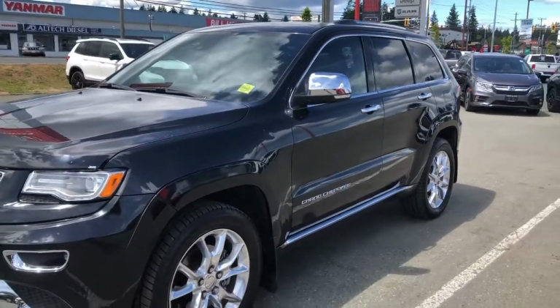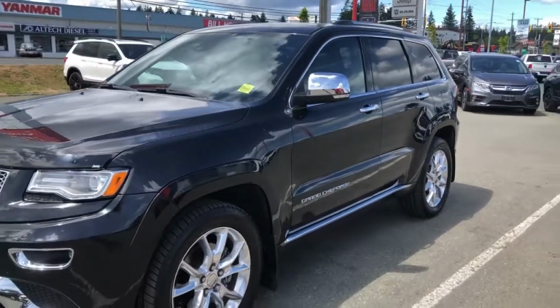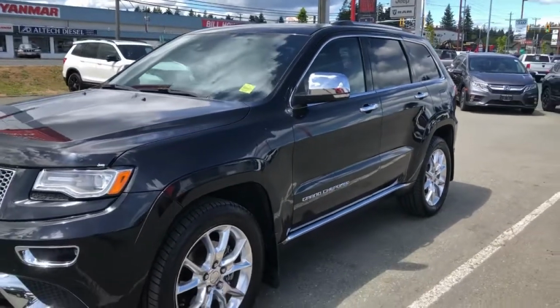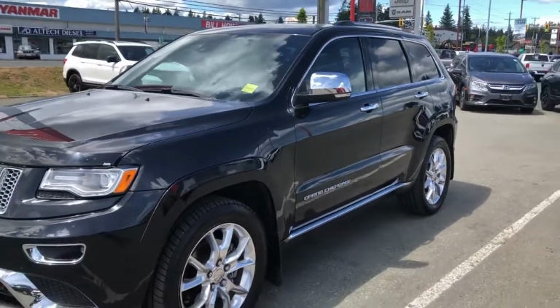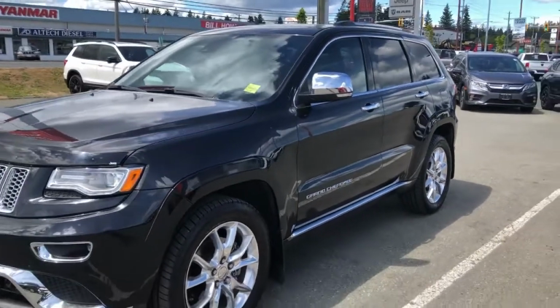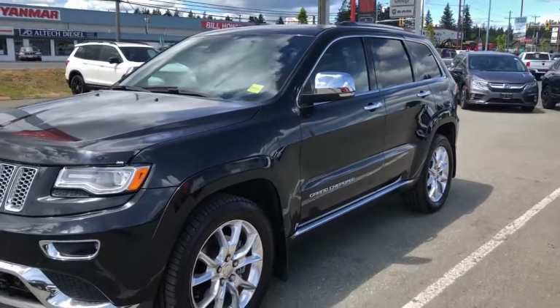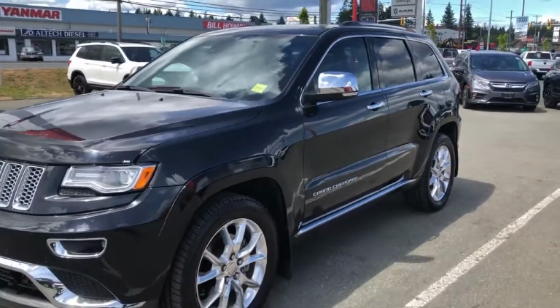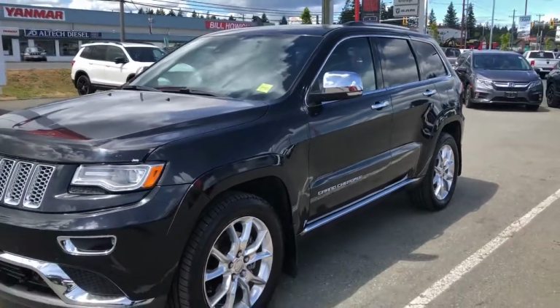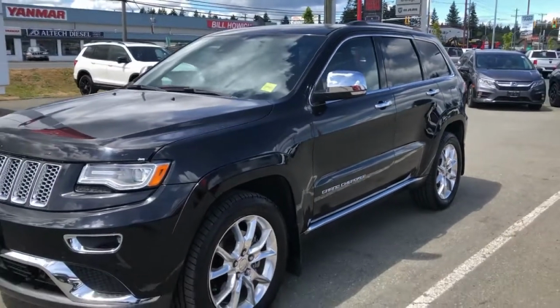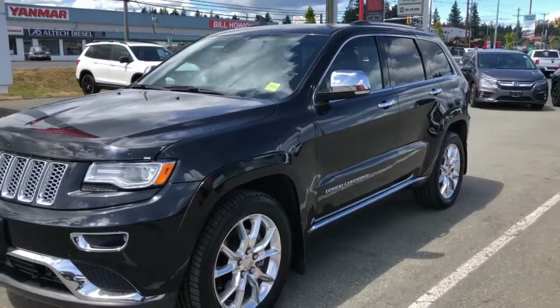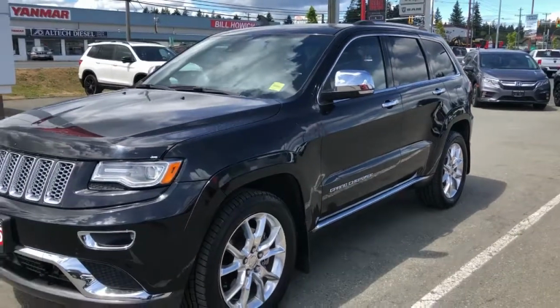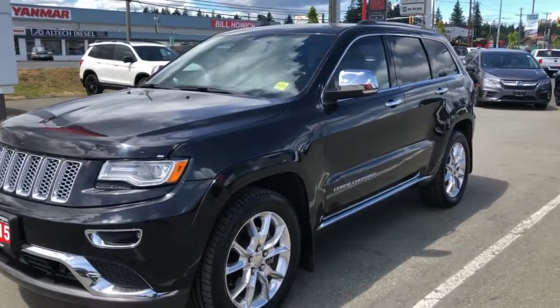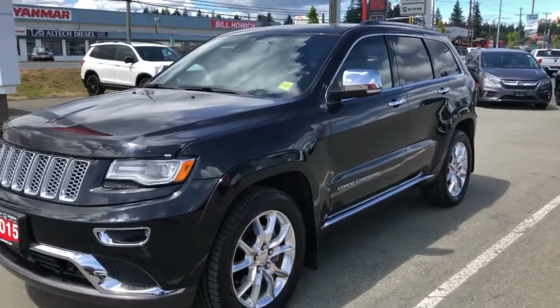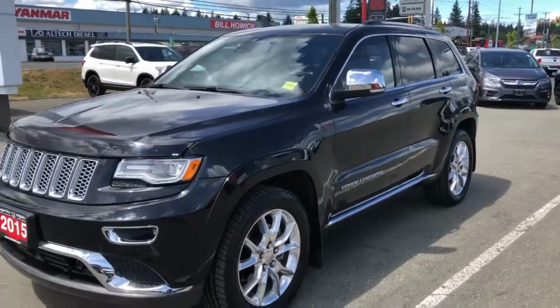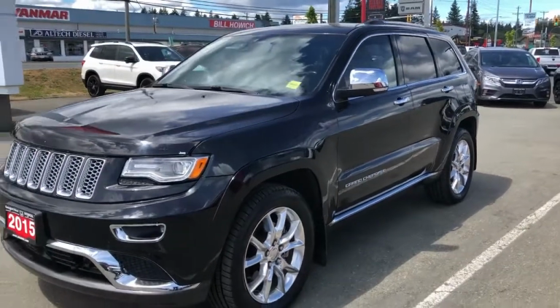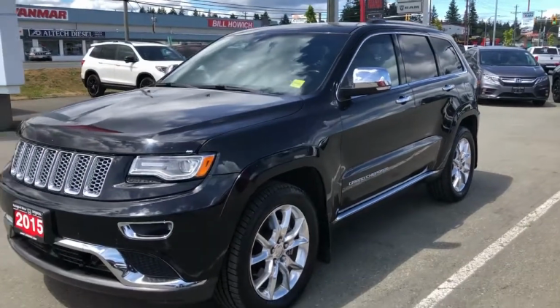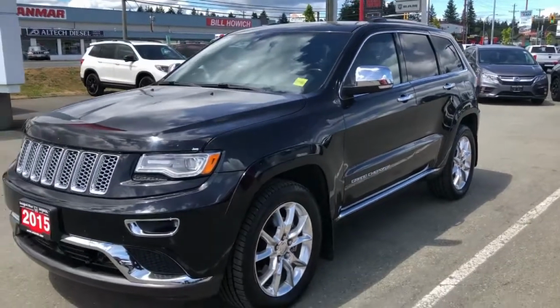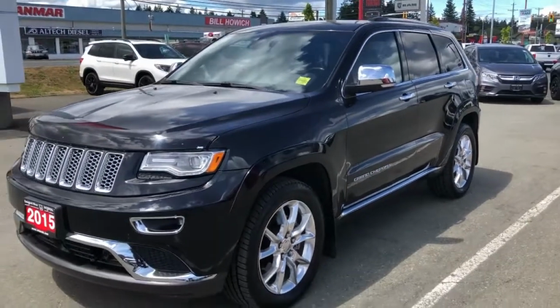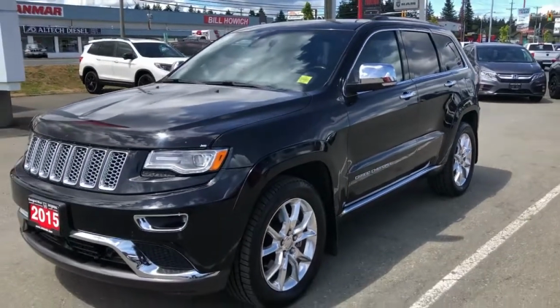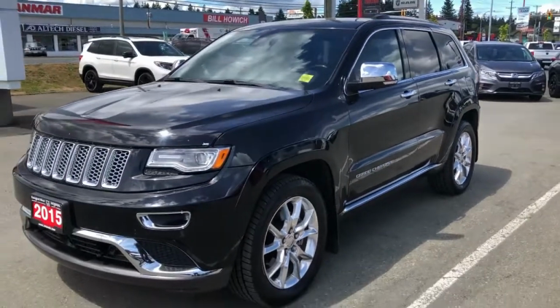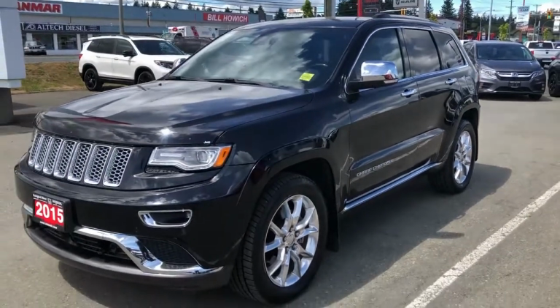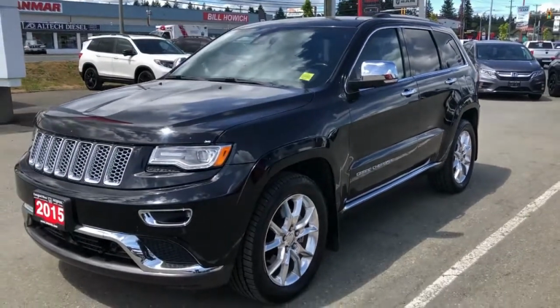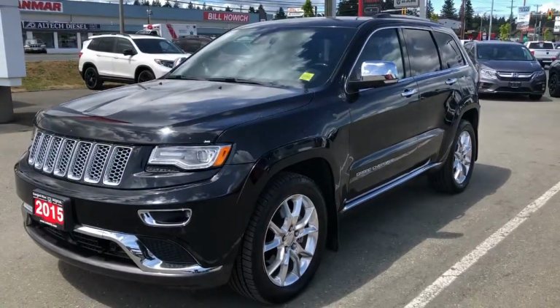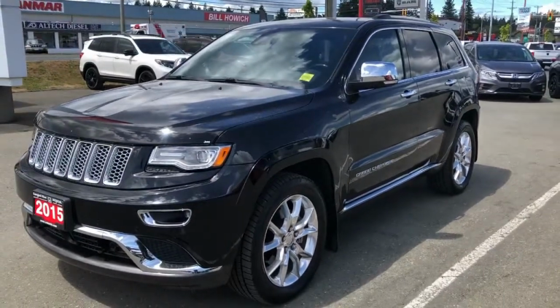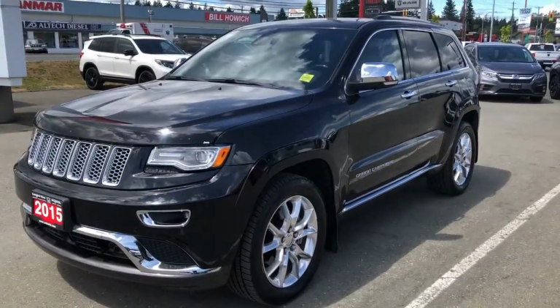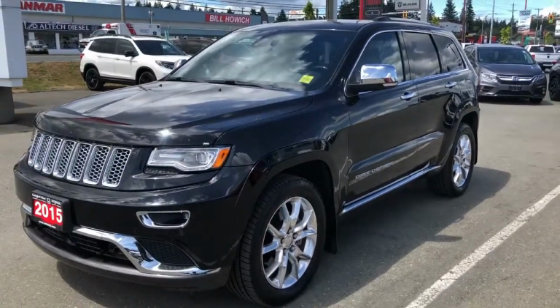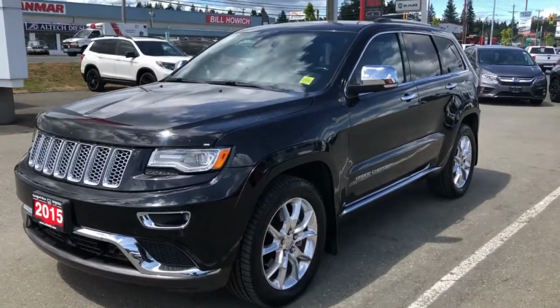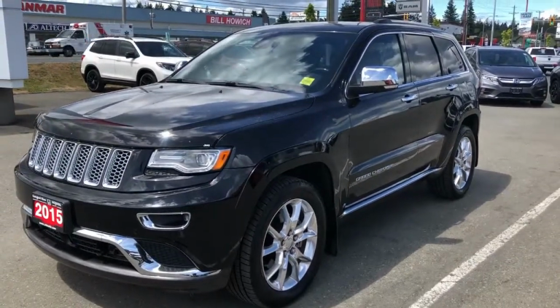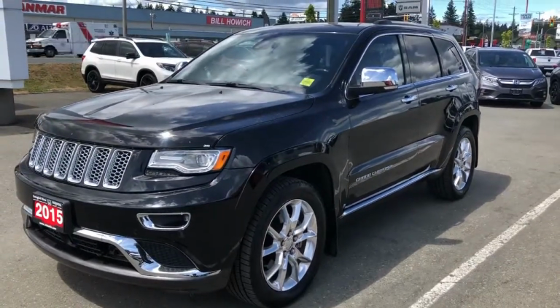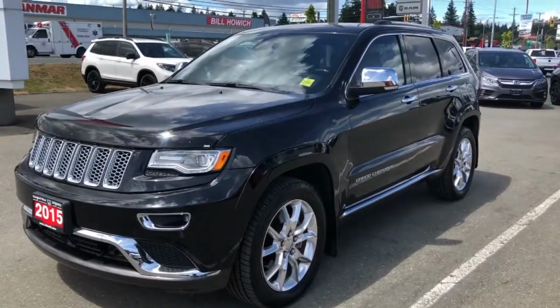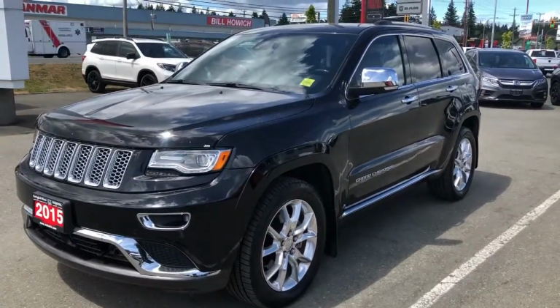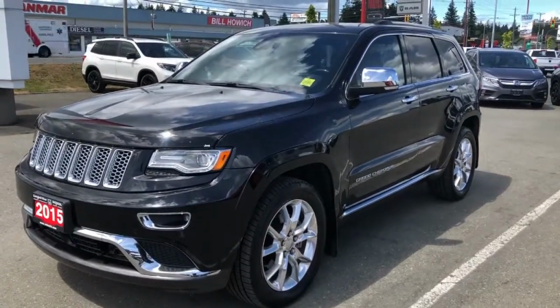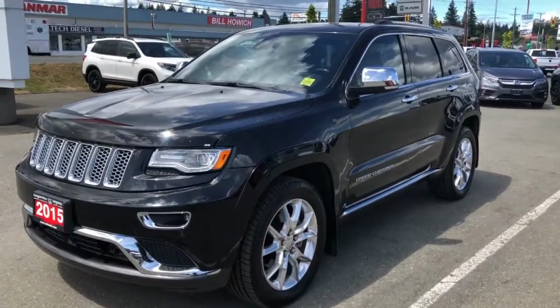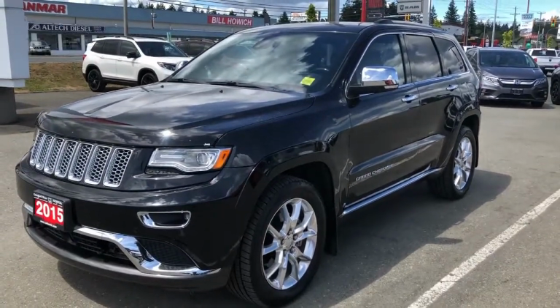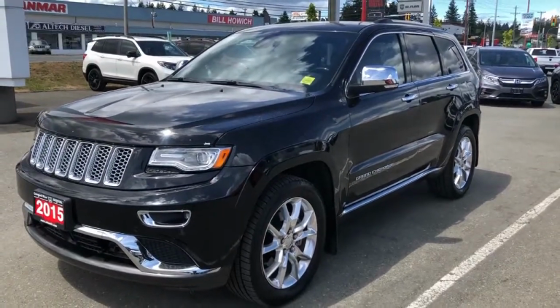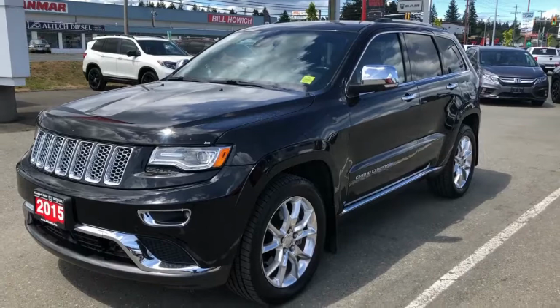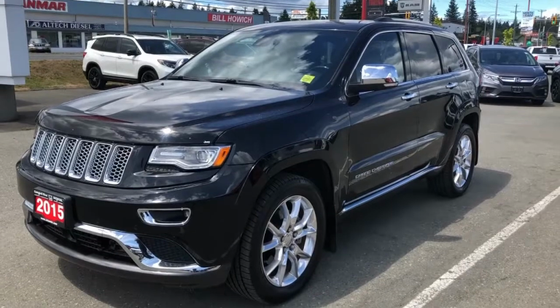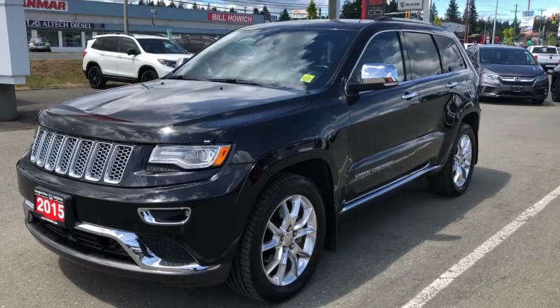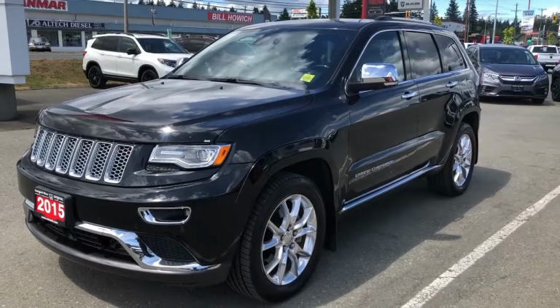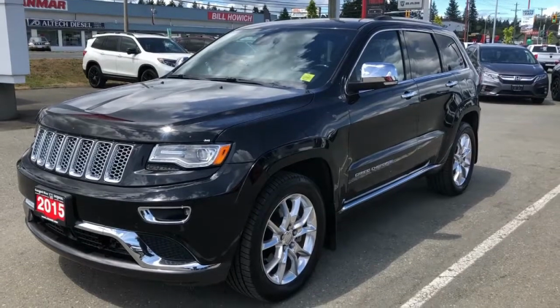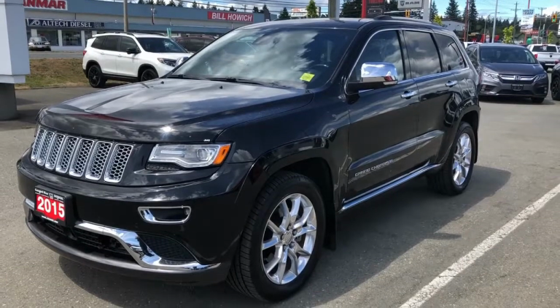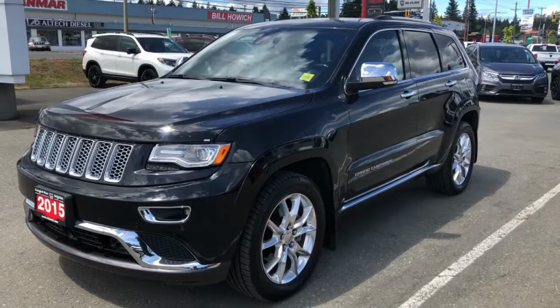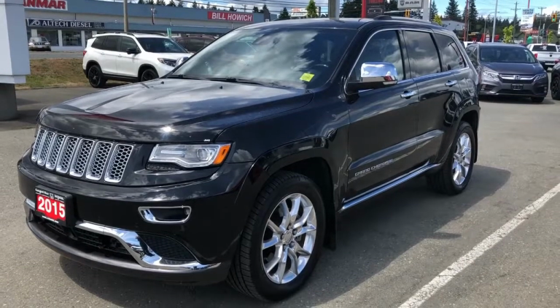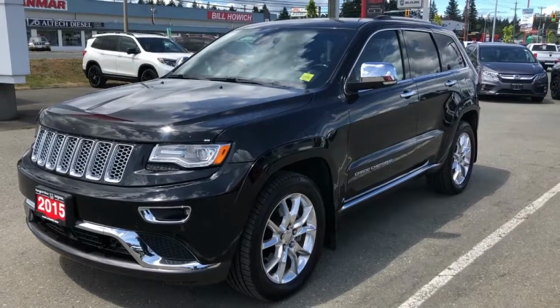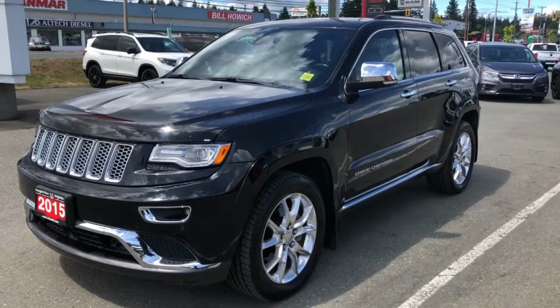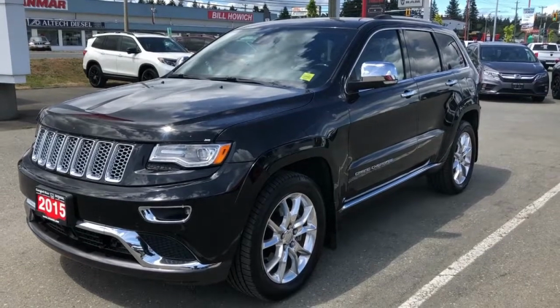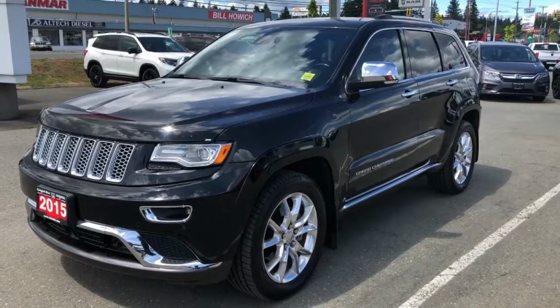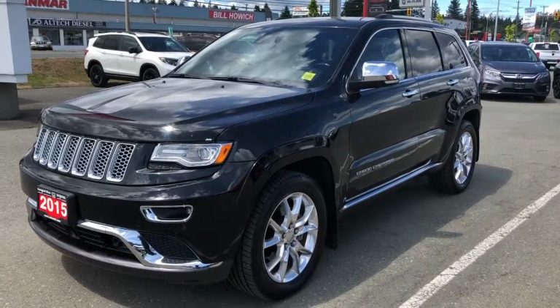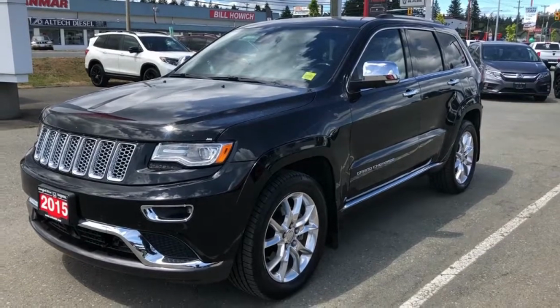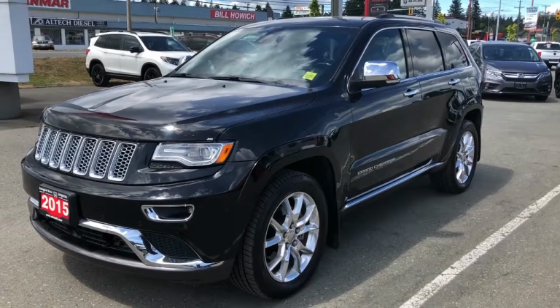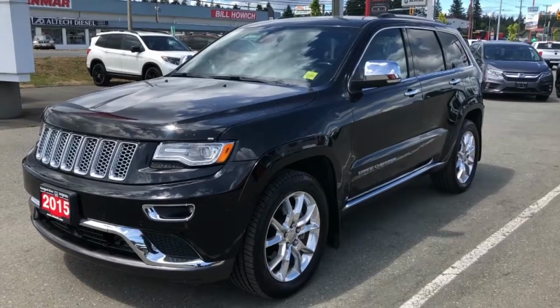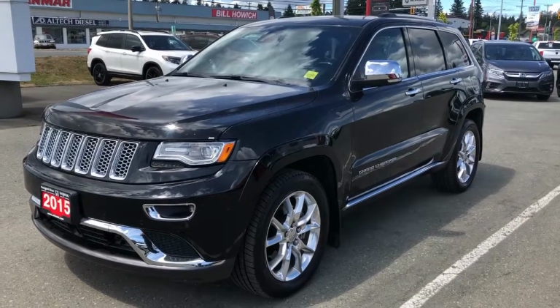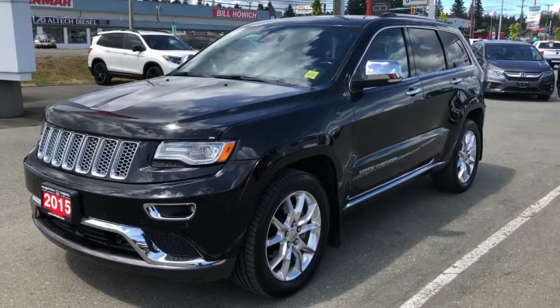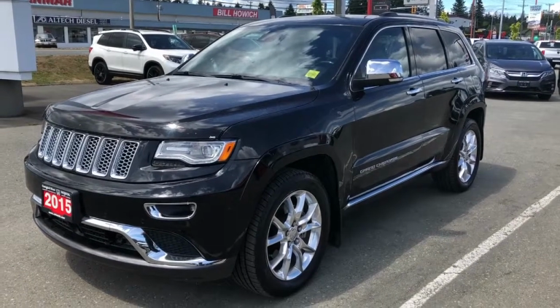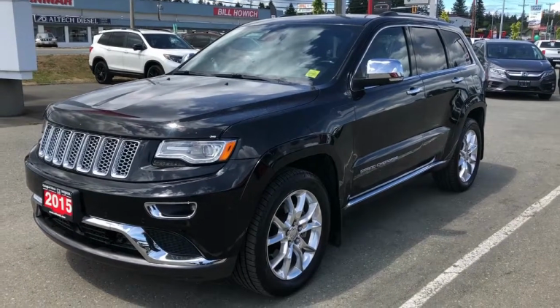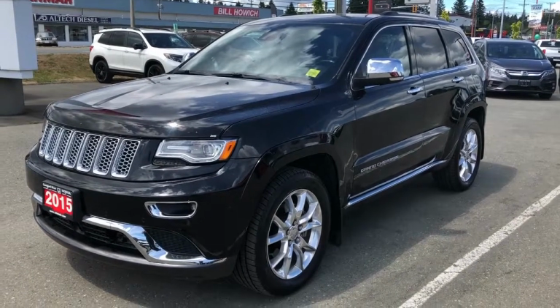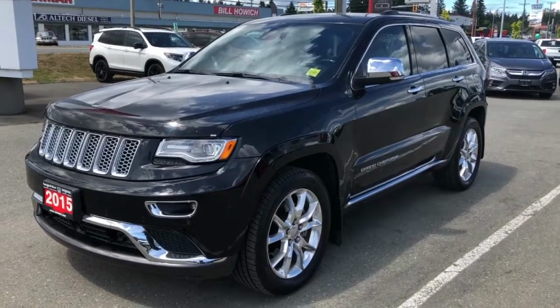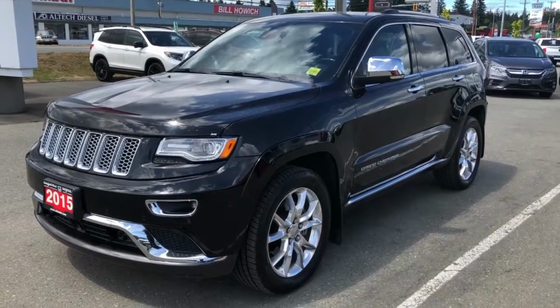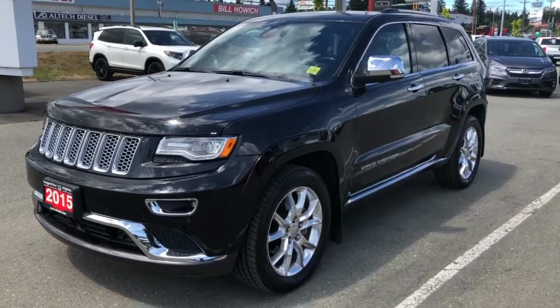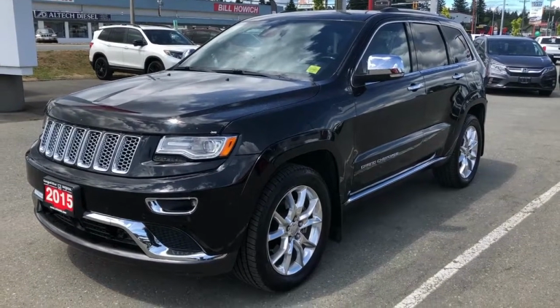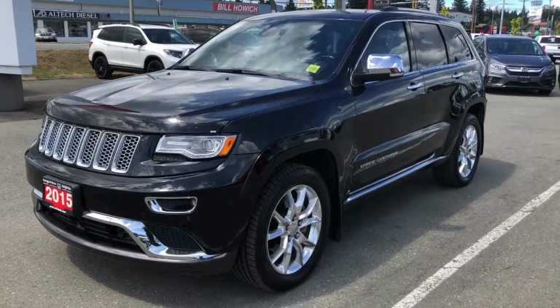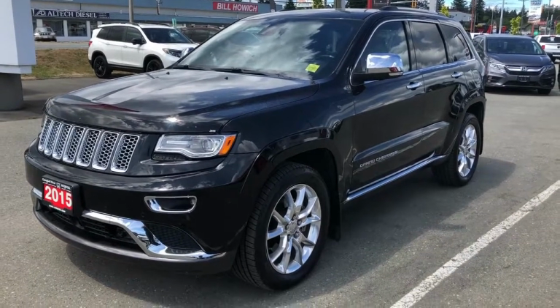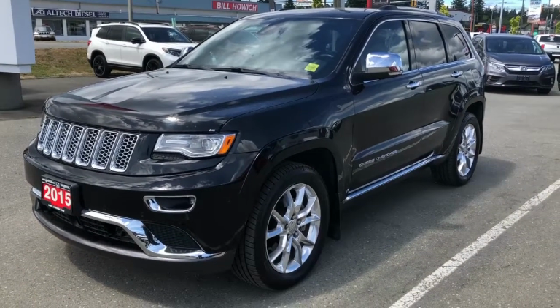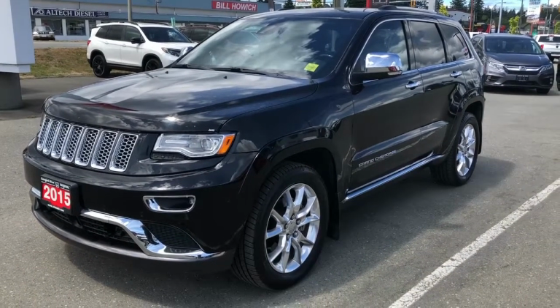It's in excellent shape and it might just be your new favorite Jeep. Let me know if there's any other information I can get for you. Thanks again.